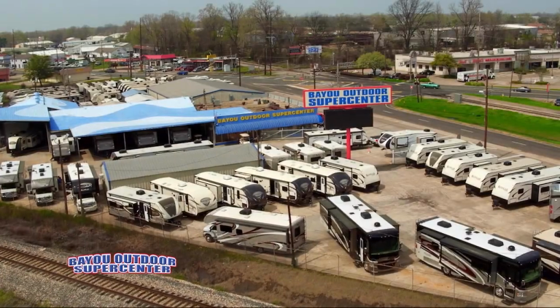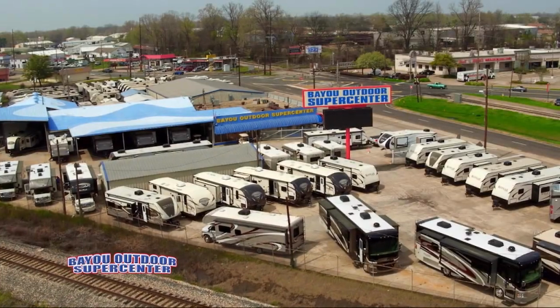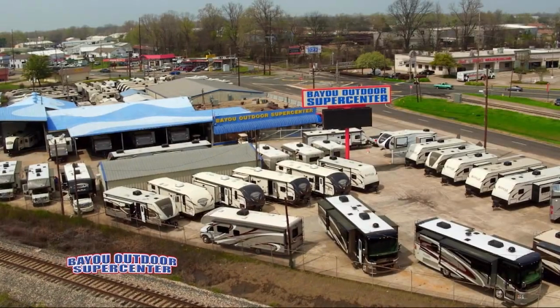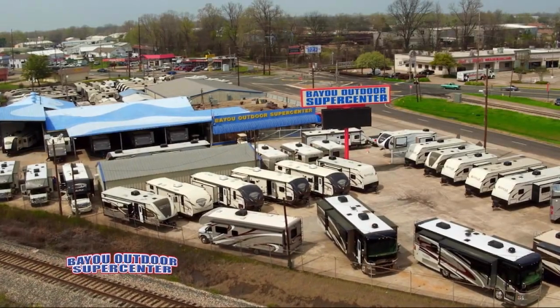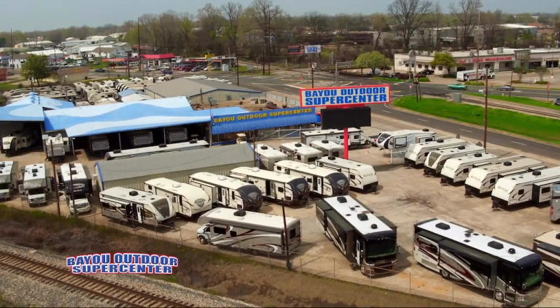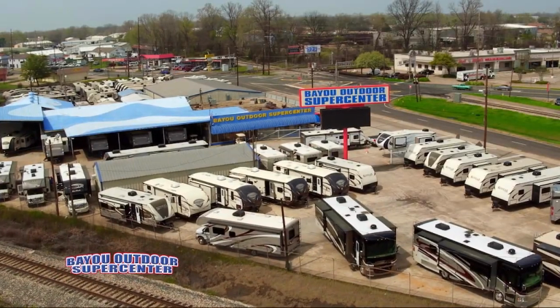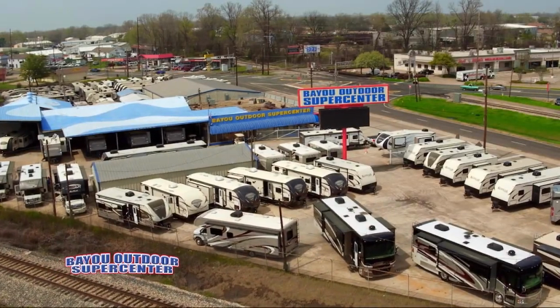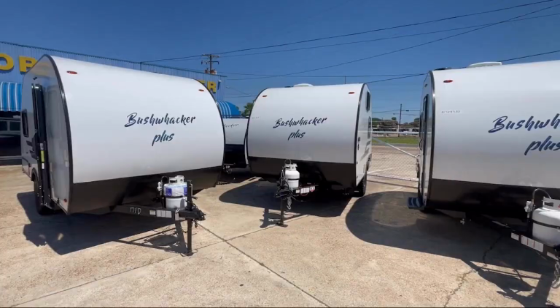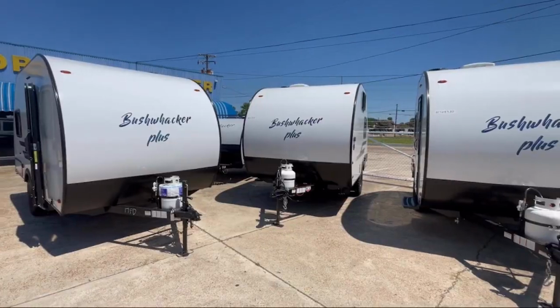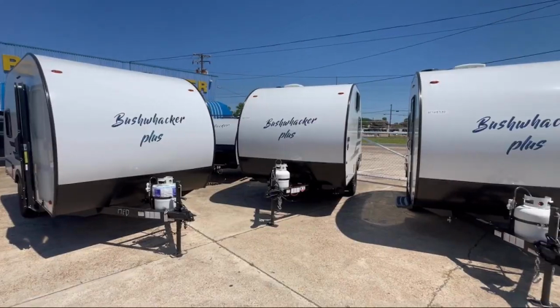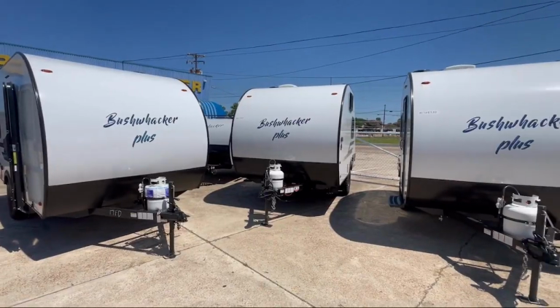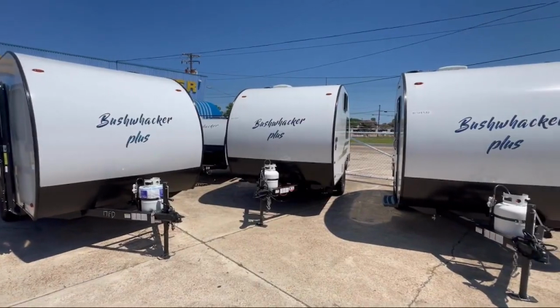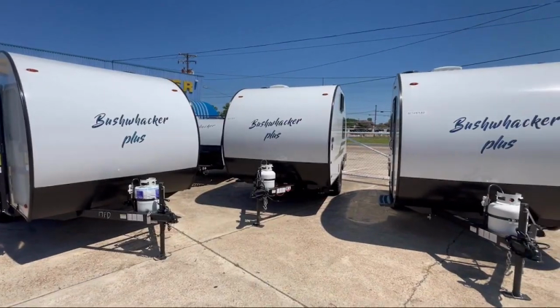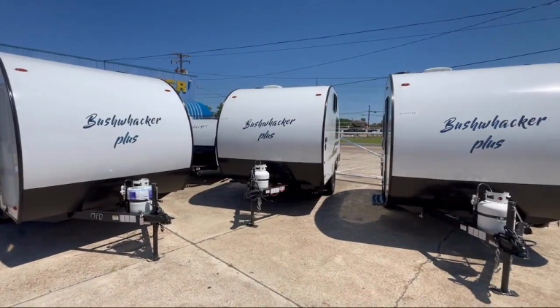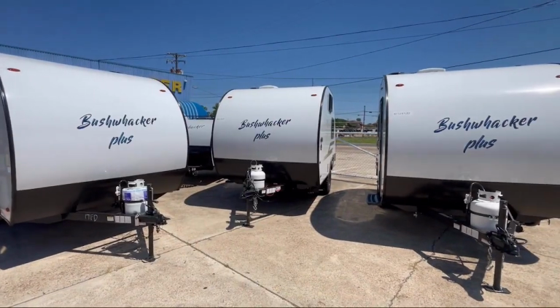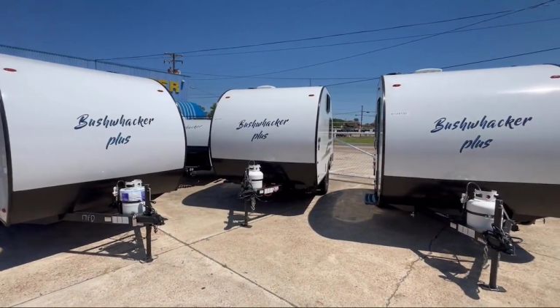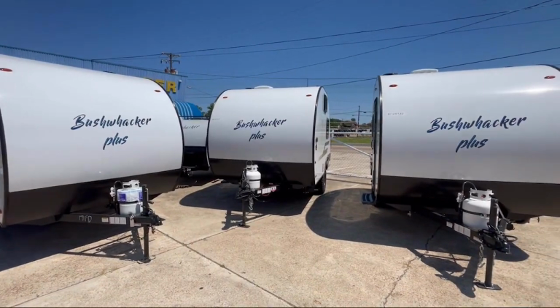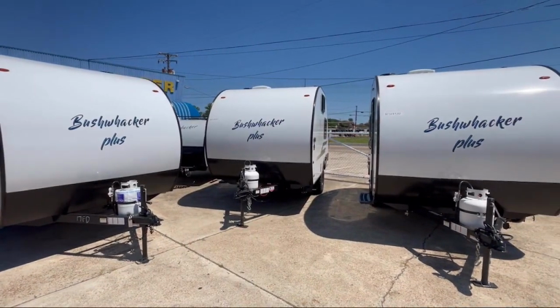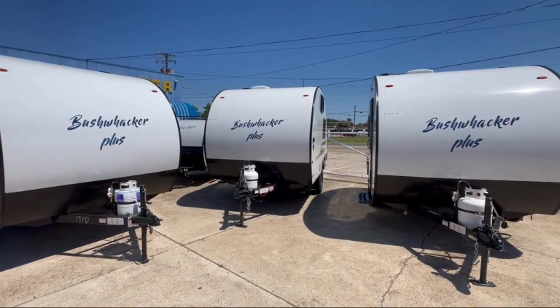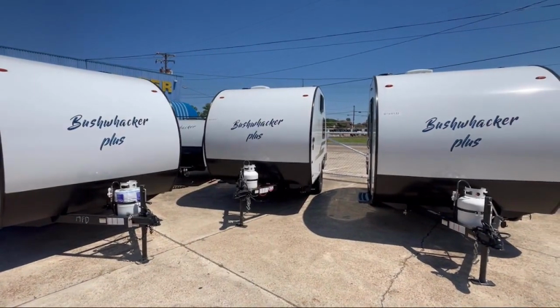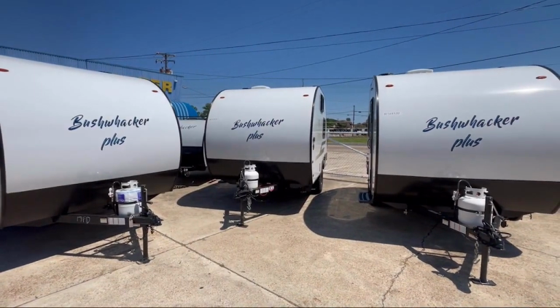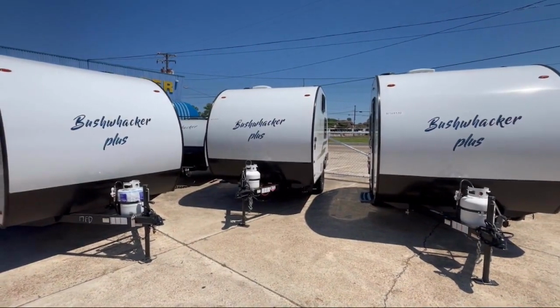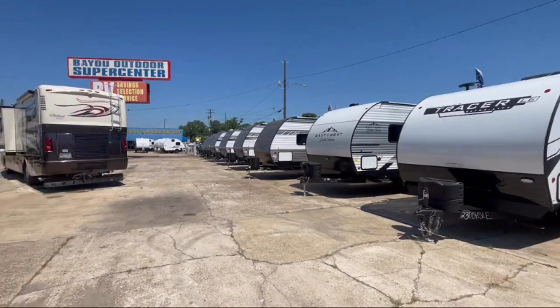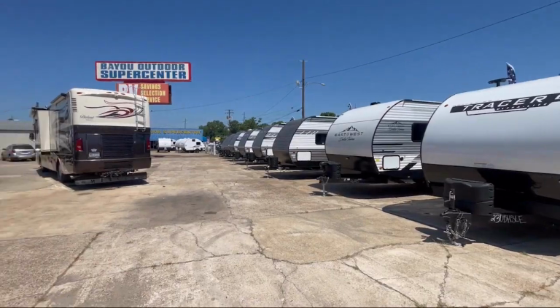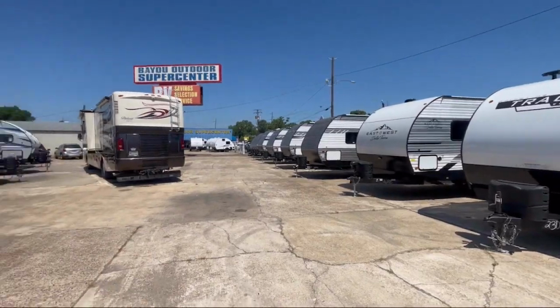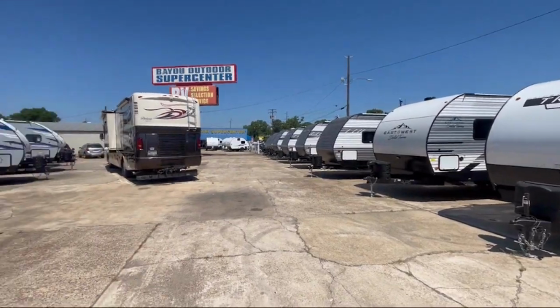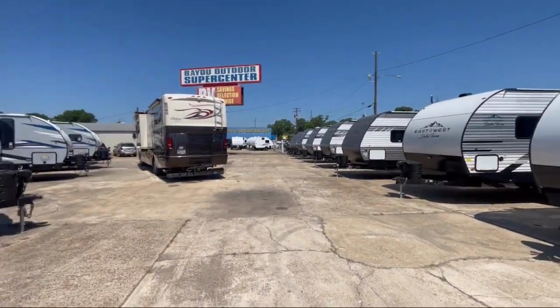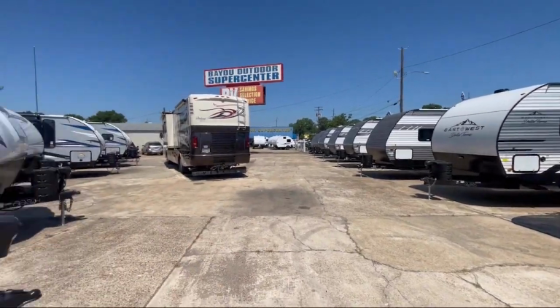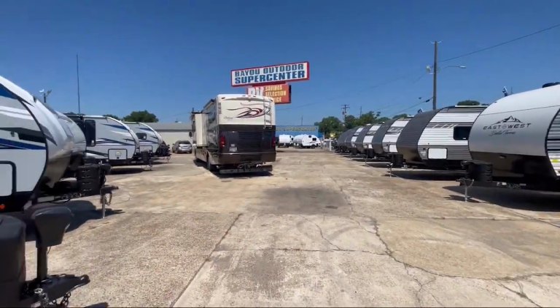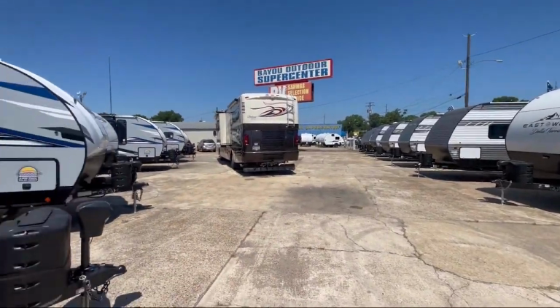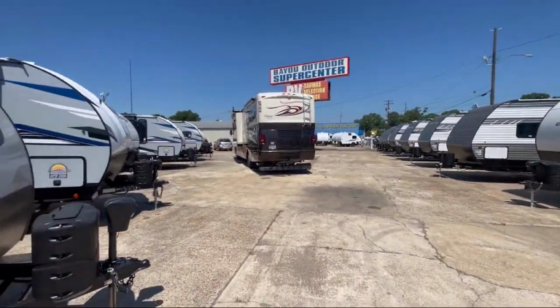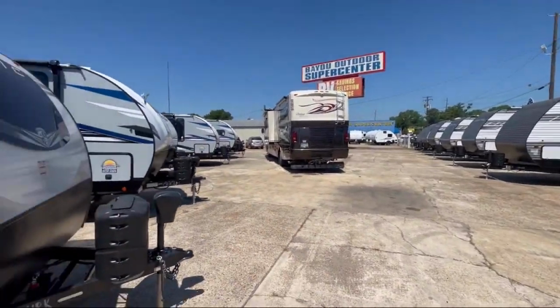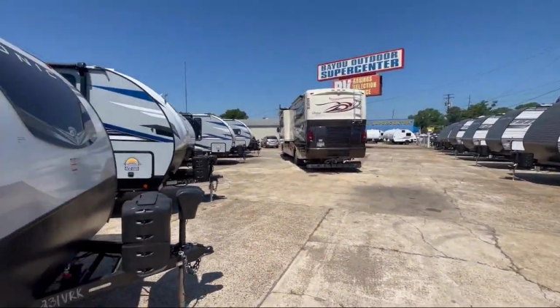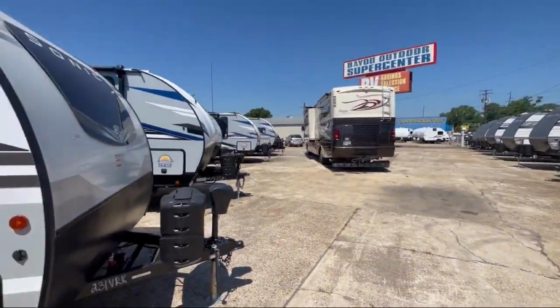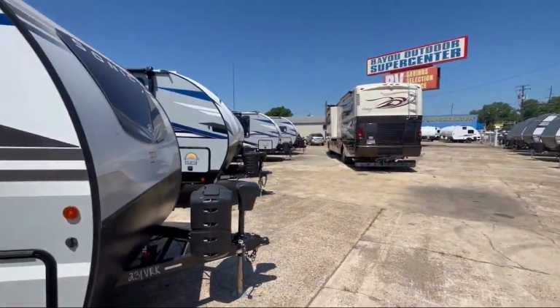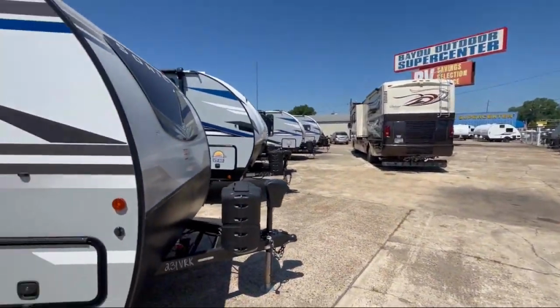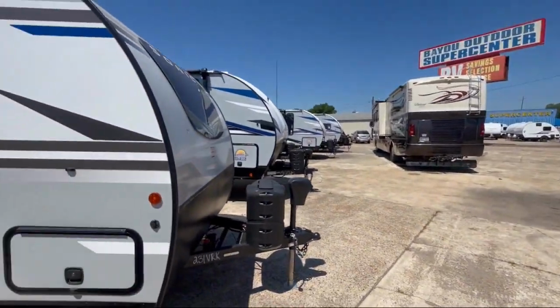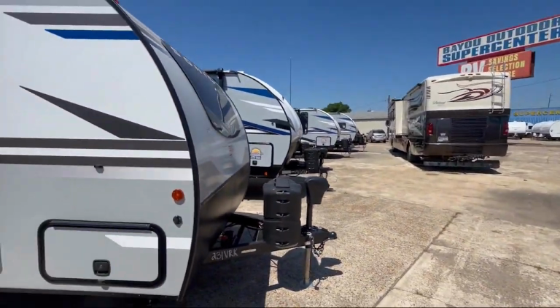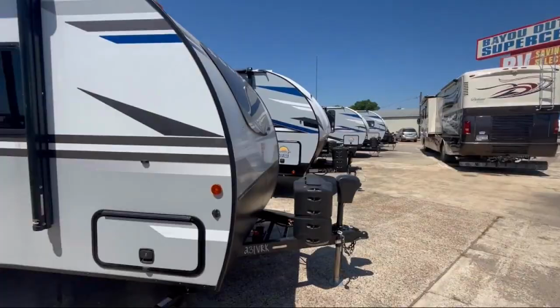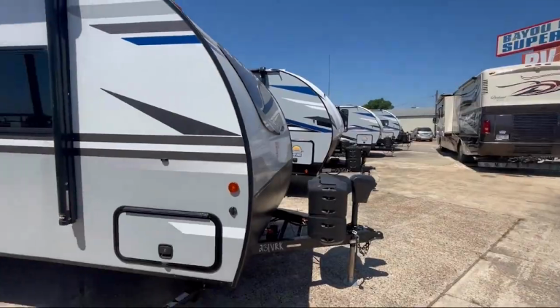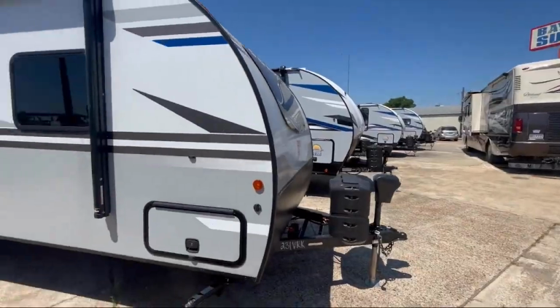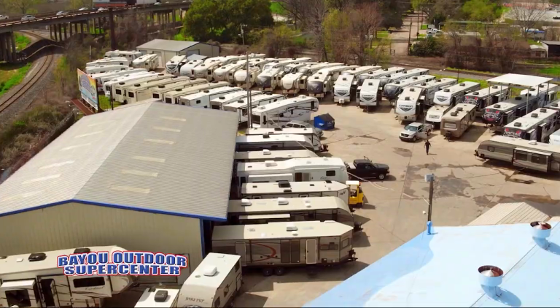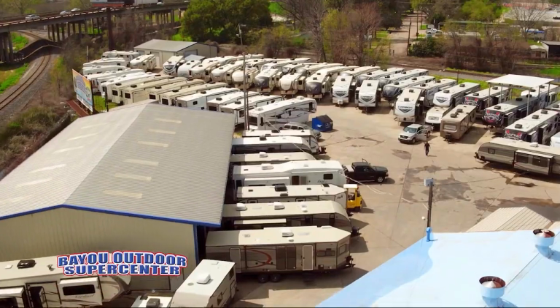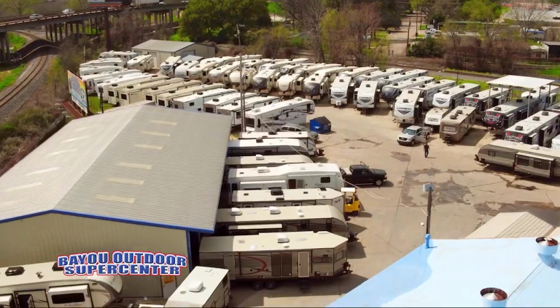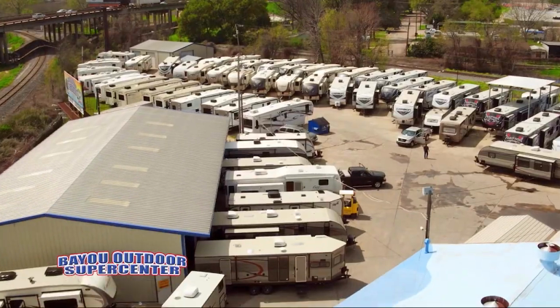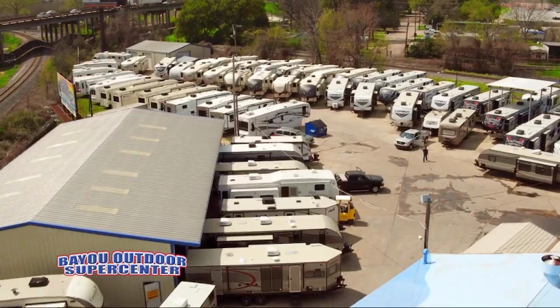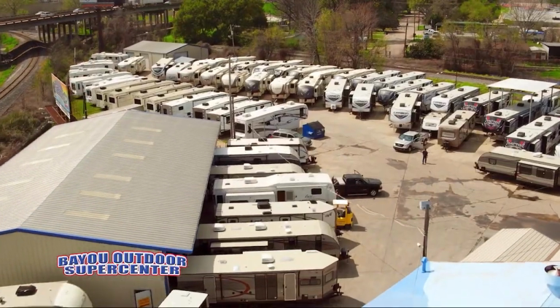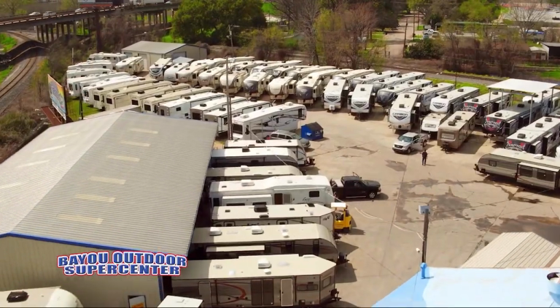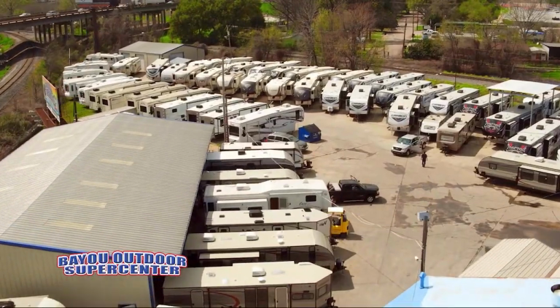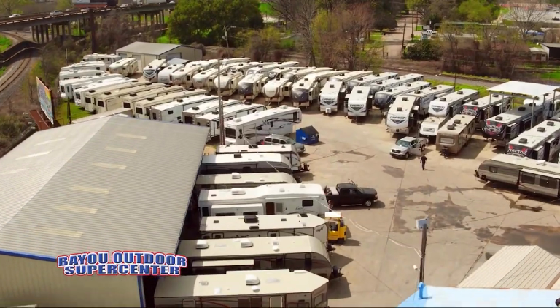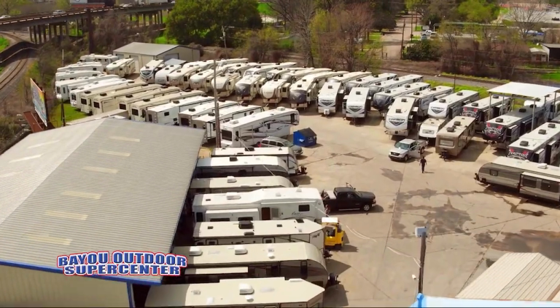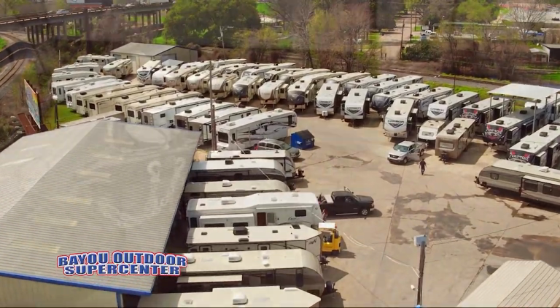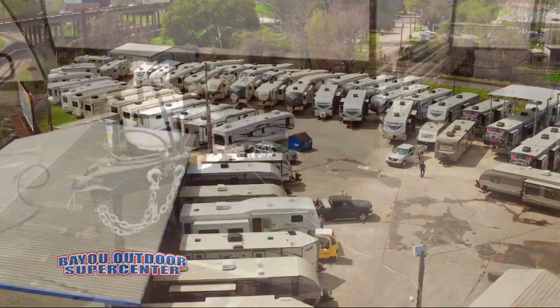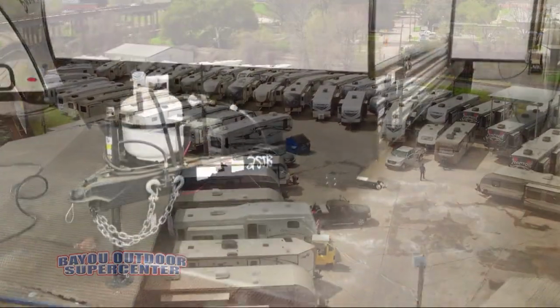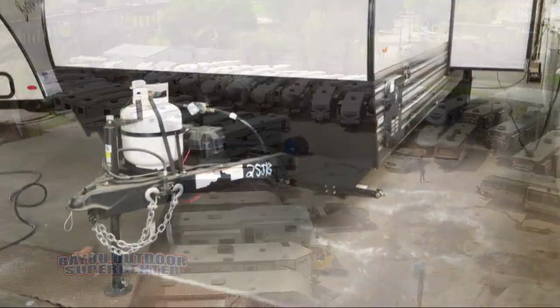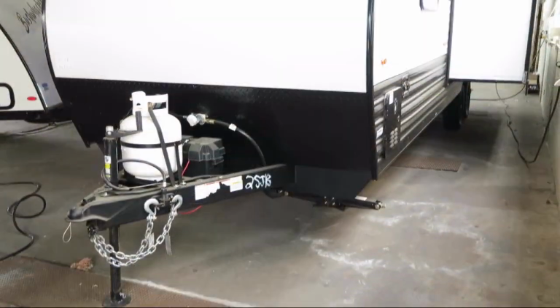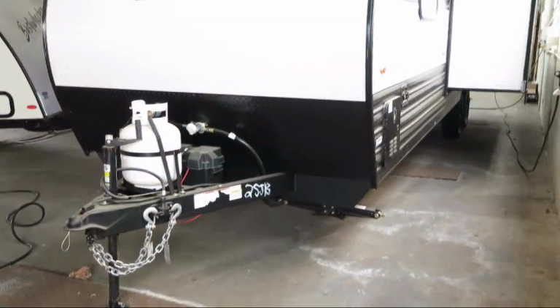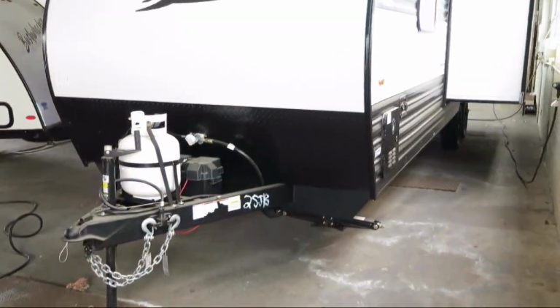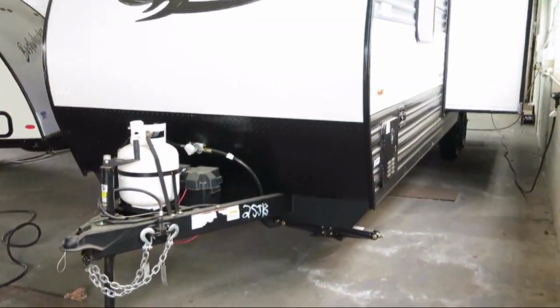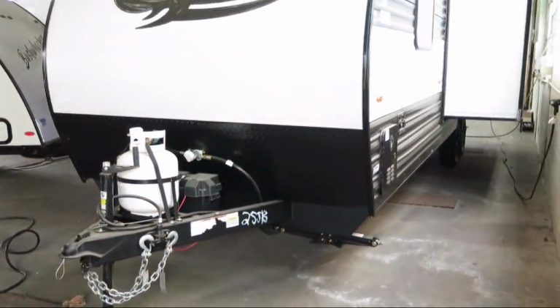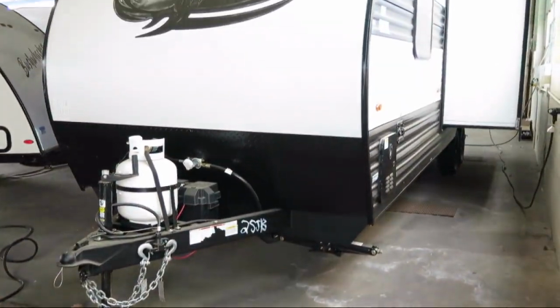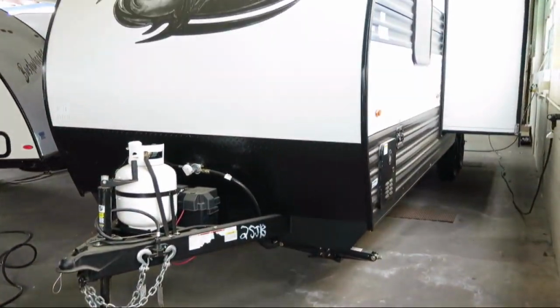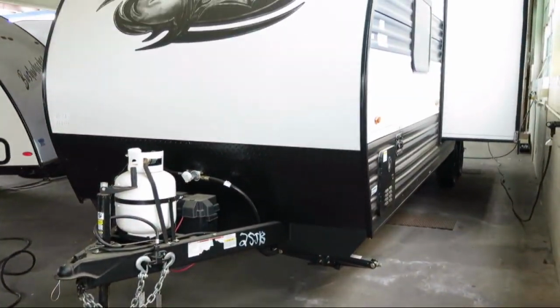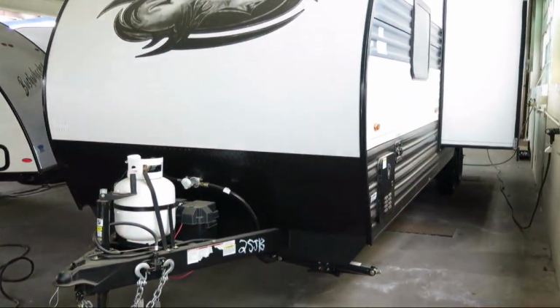Welcome to Bayou Outdoor Supercenter, and here's a great RV from our giant selection of motorhomes, fifth wheels, and travel trailers.